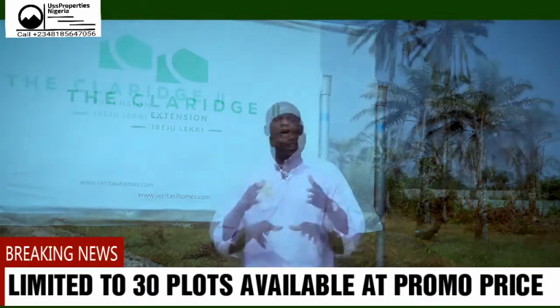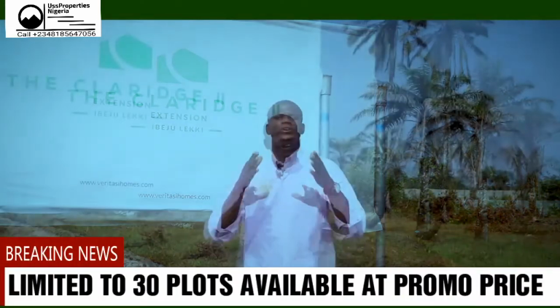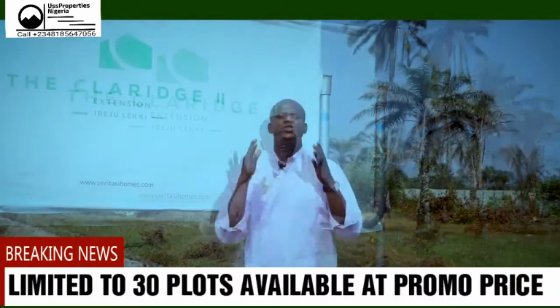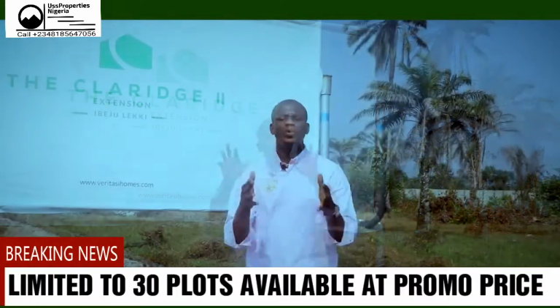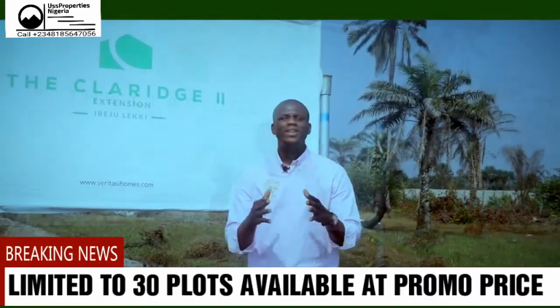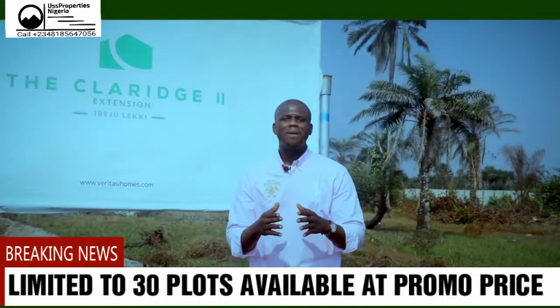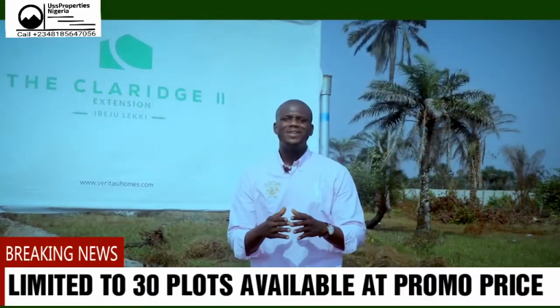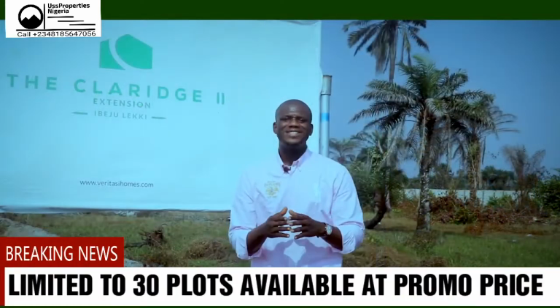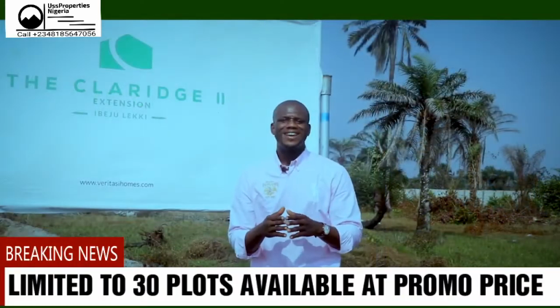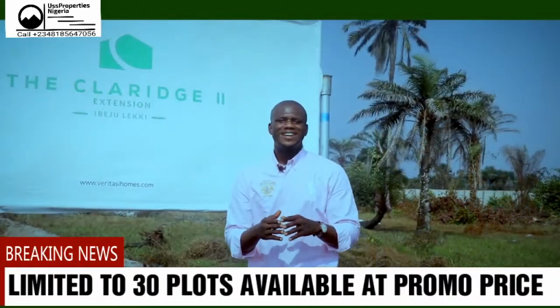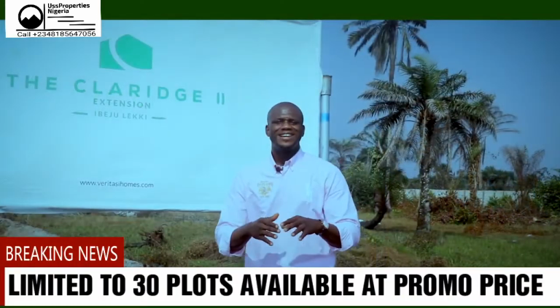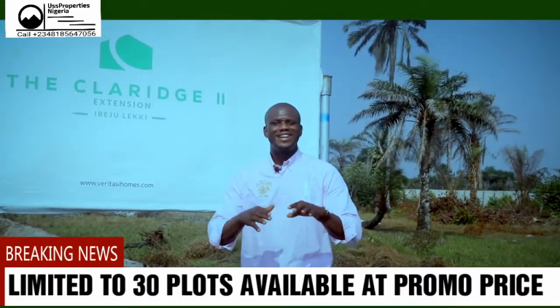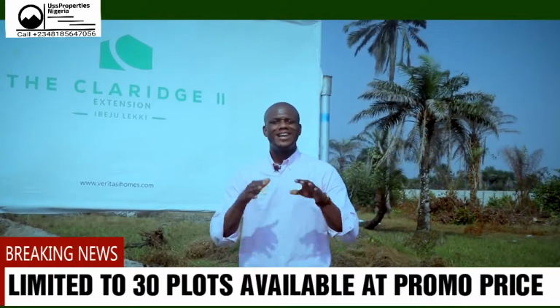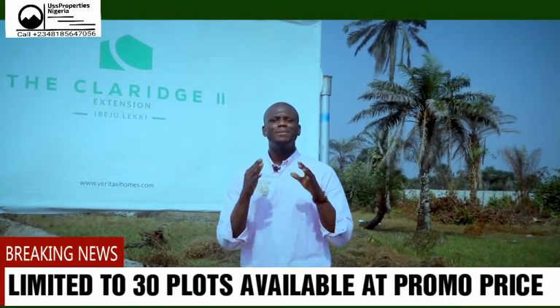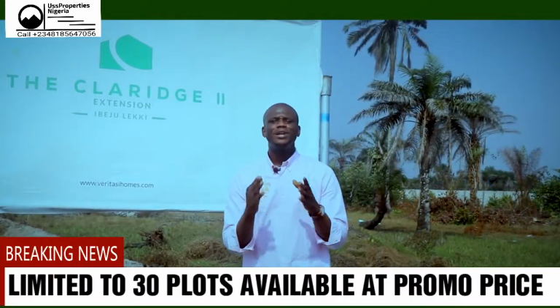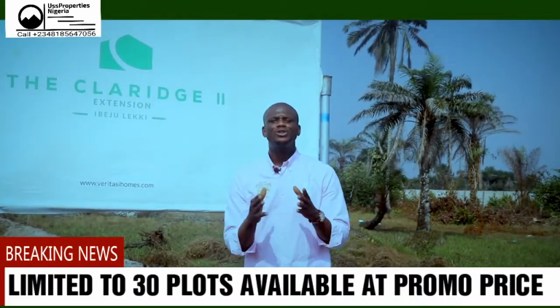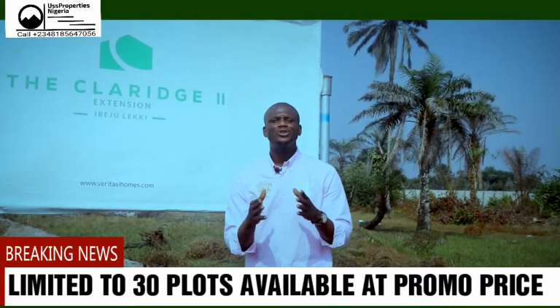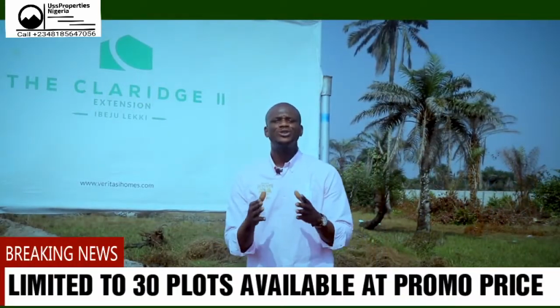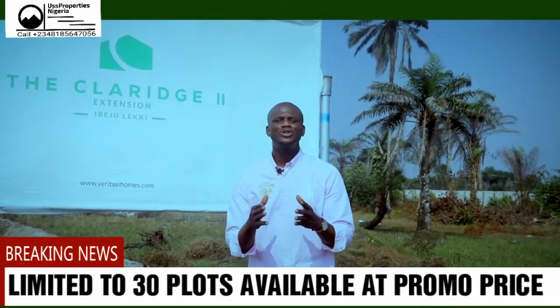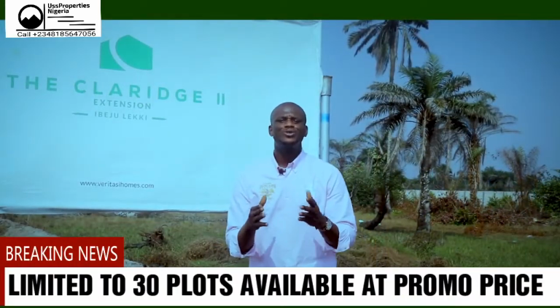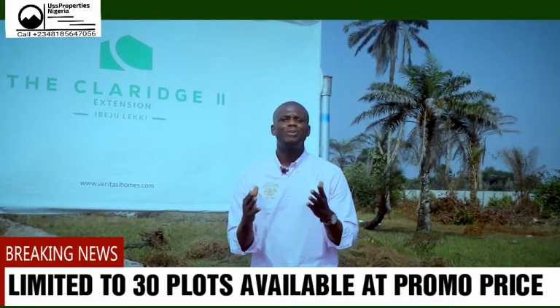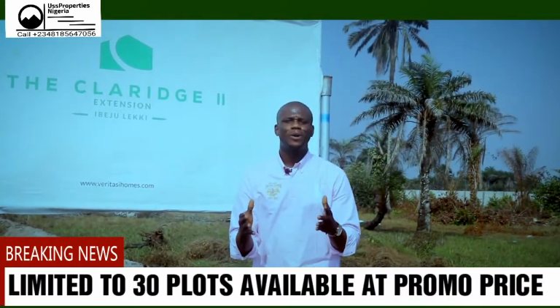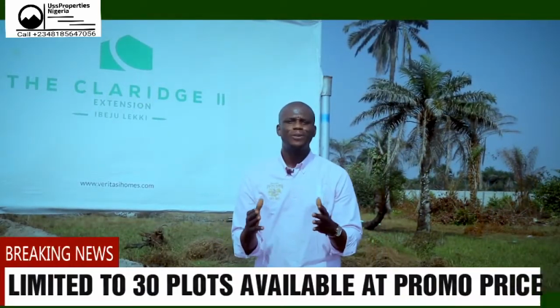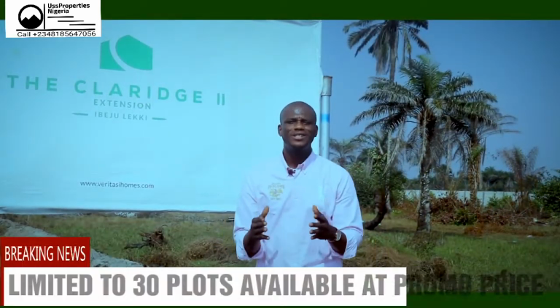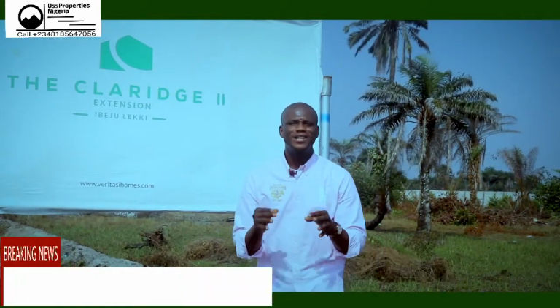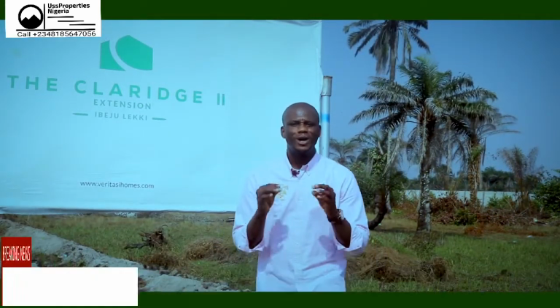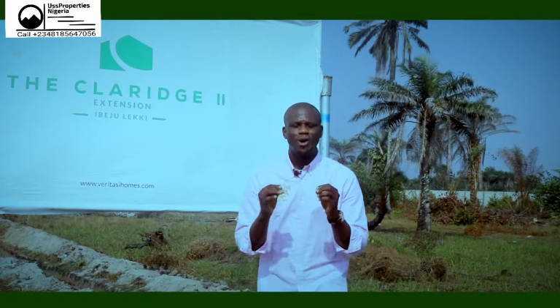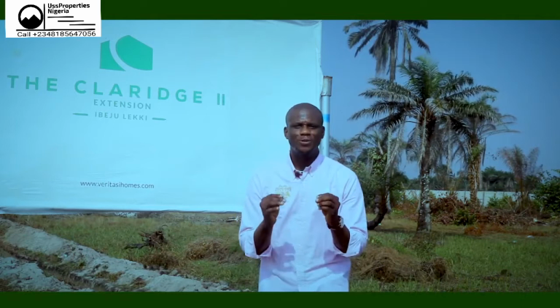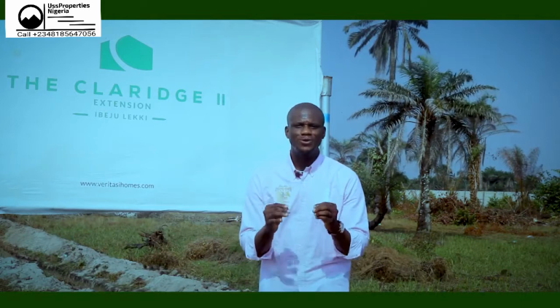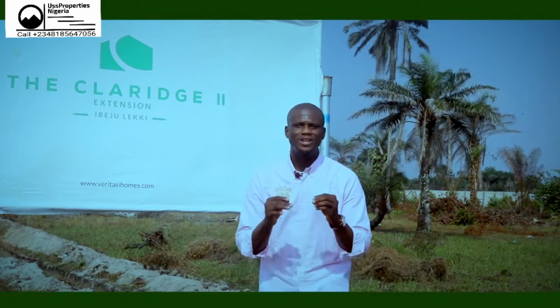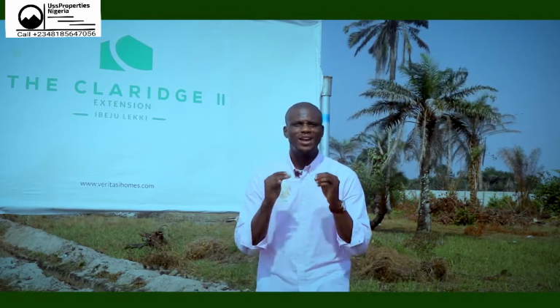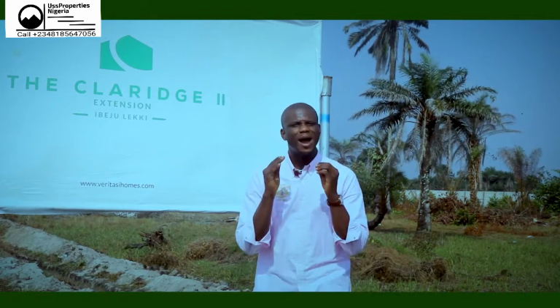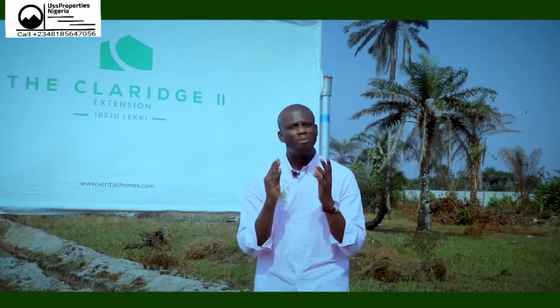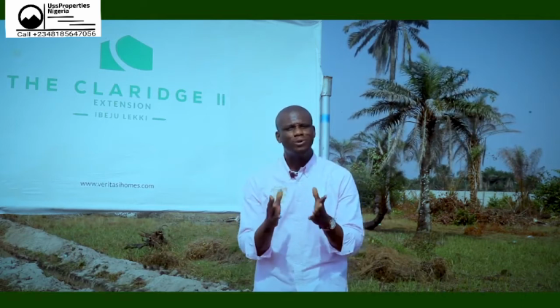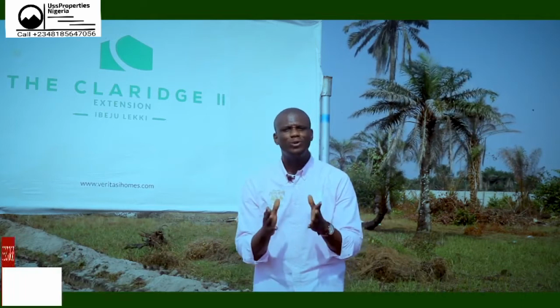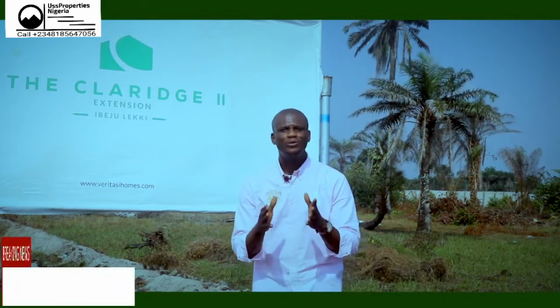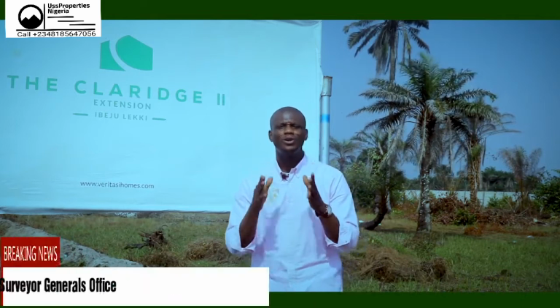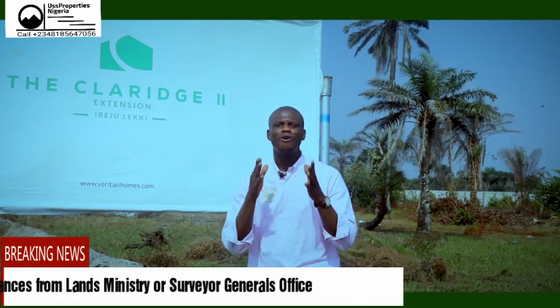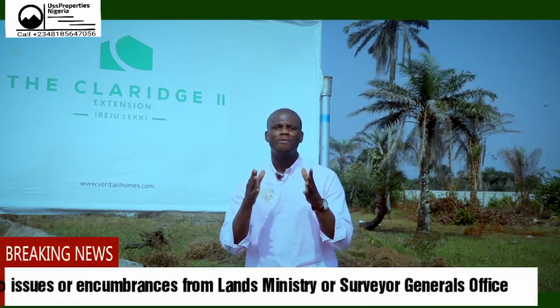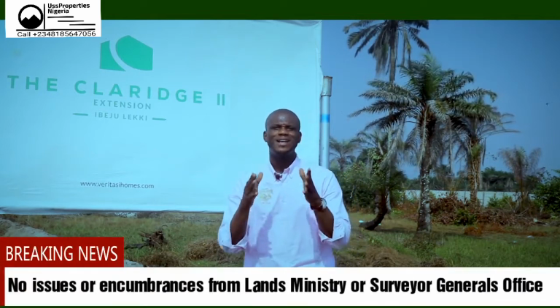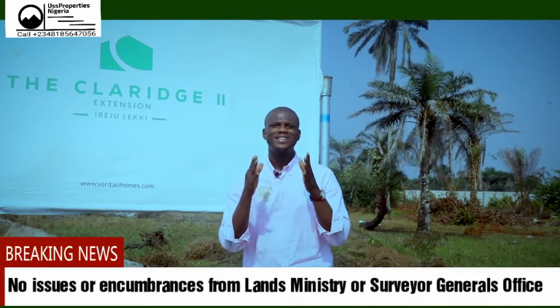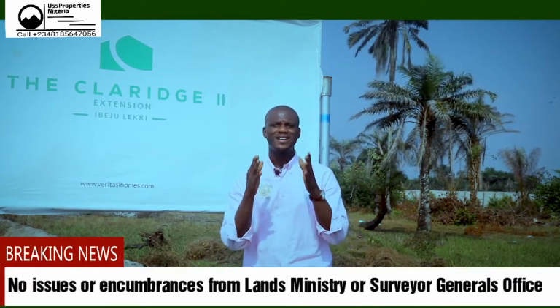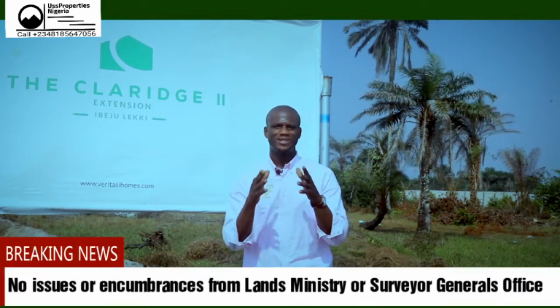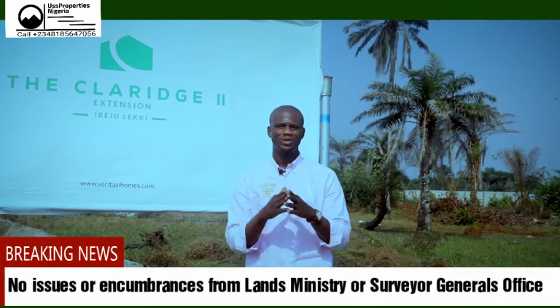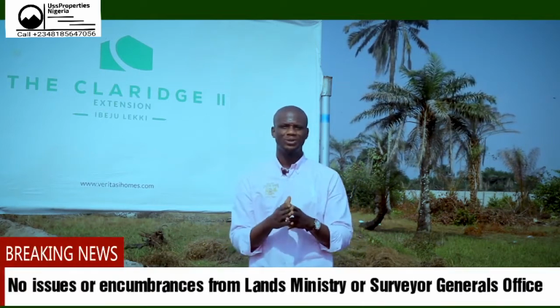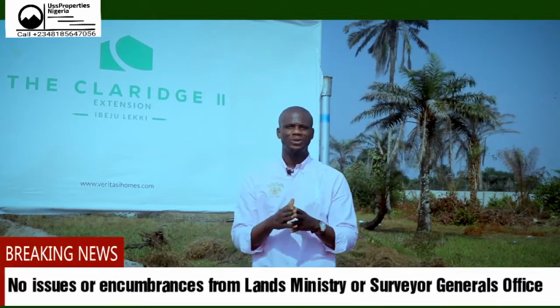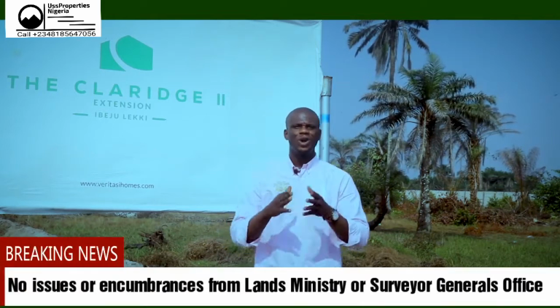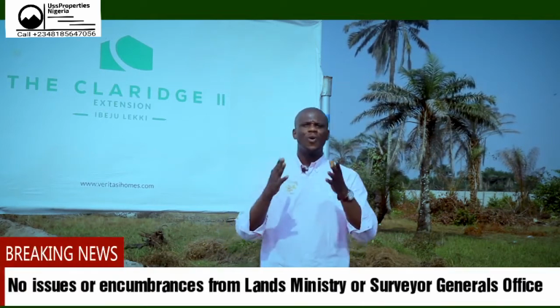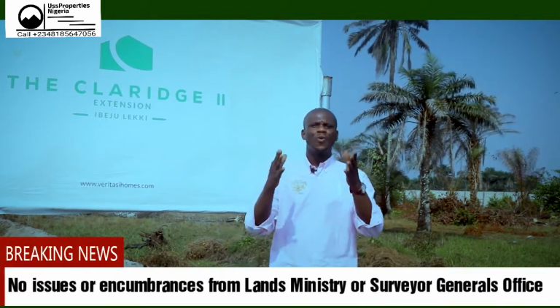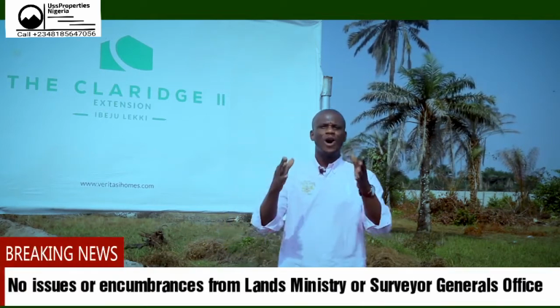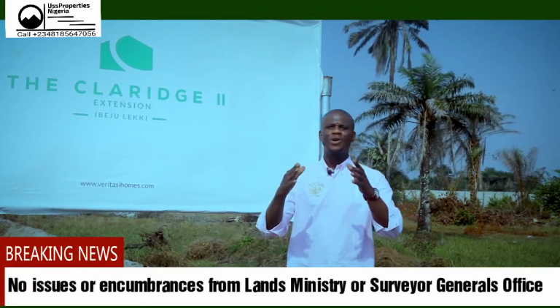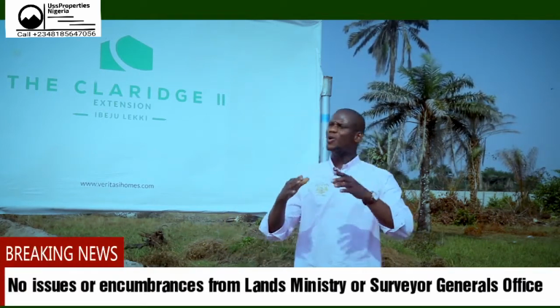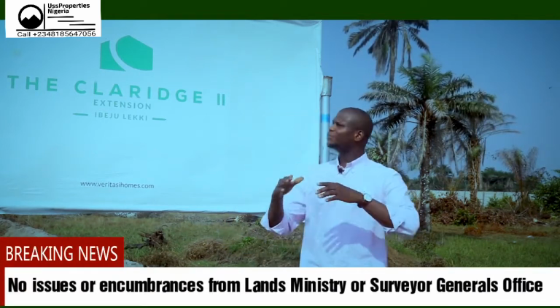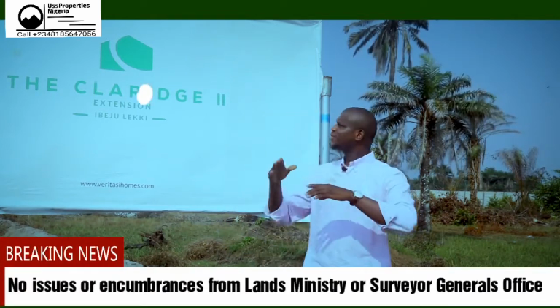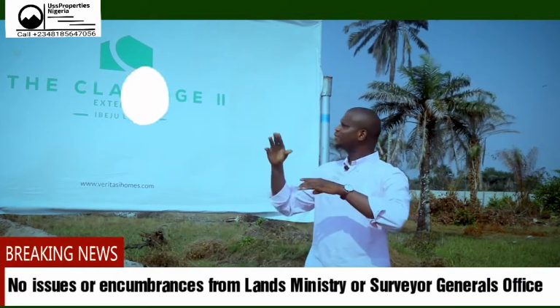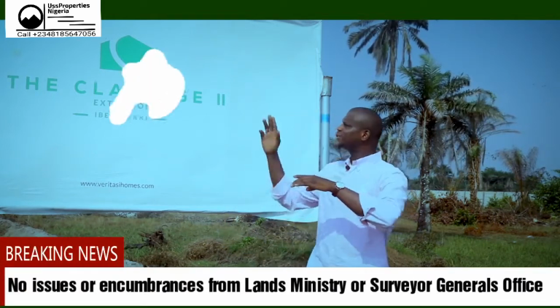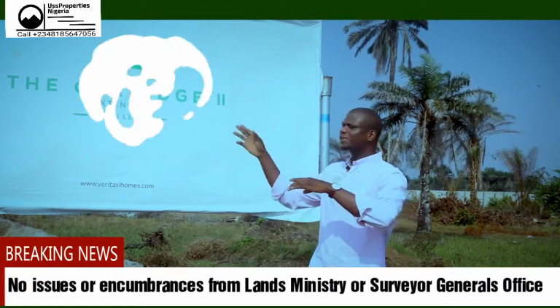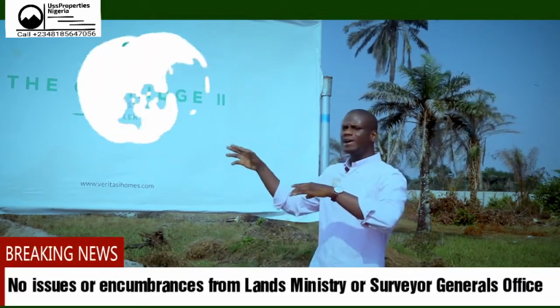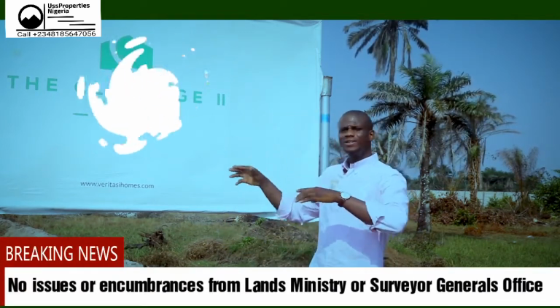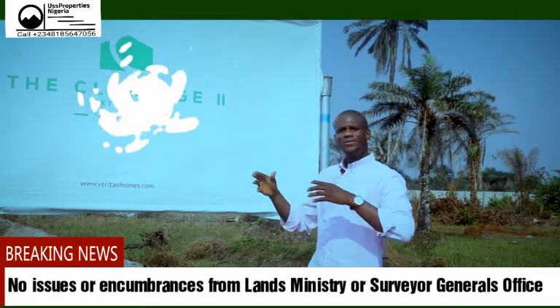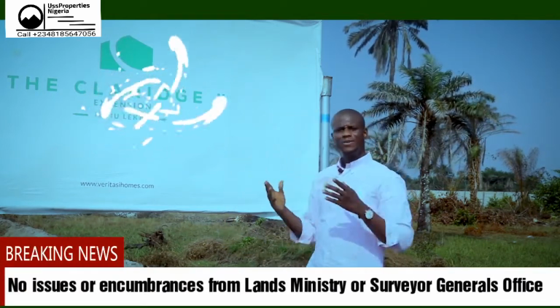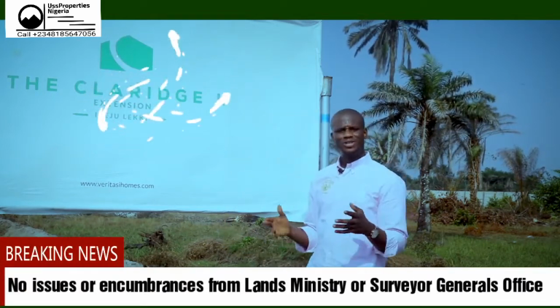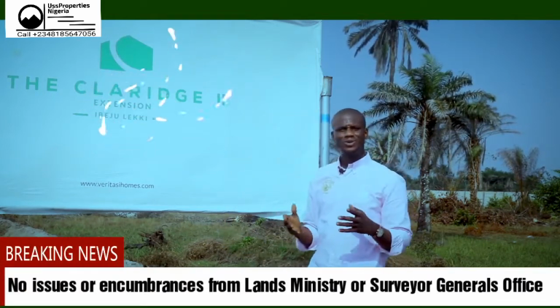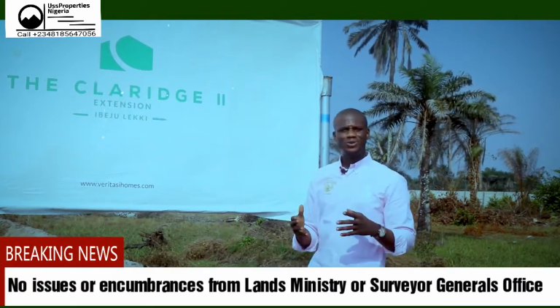With that being said, let me introduce you to a property that comes with an approved government excision. Welcome to Claridge Phase 2.